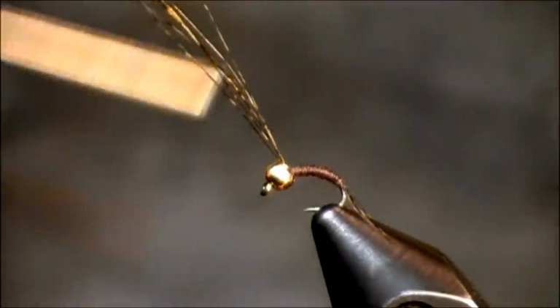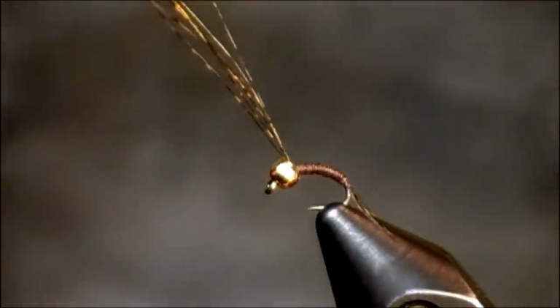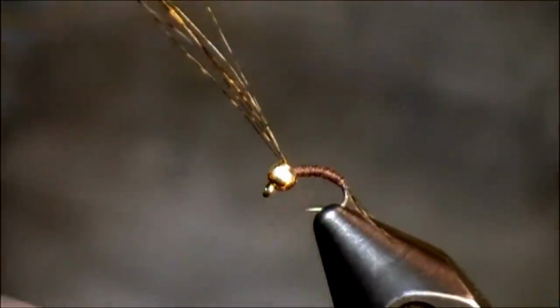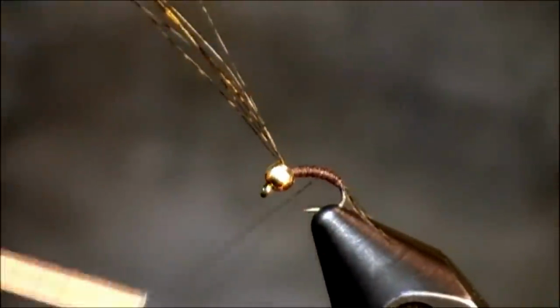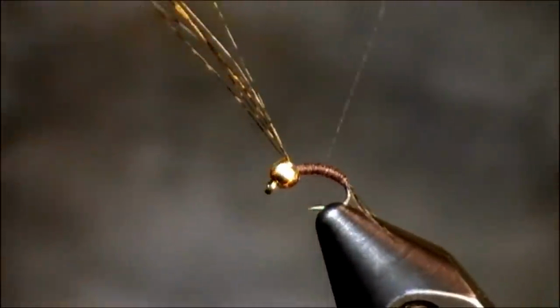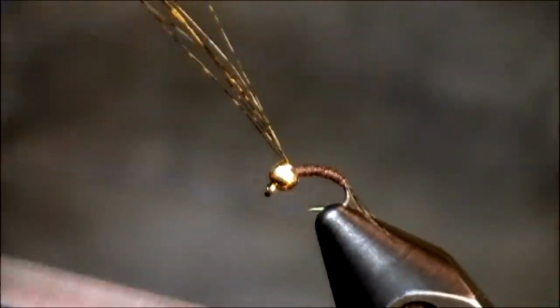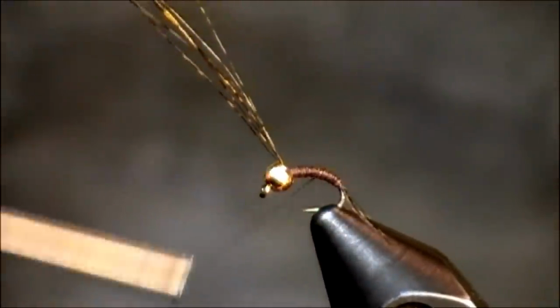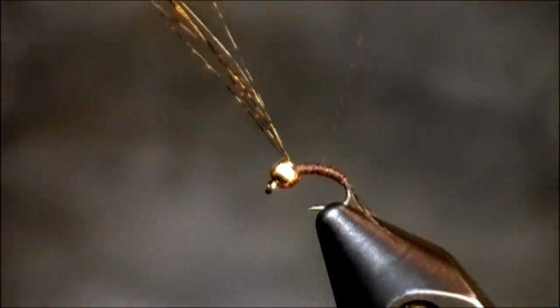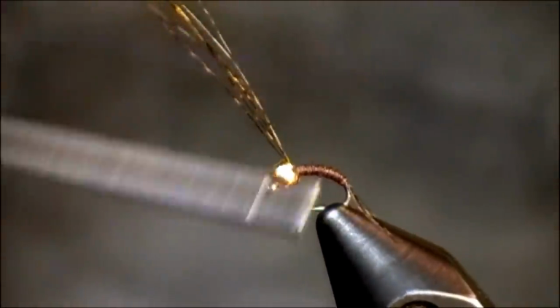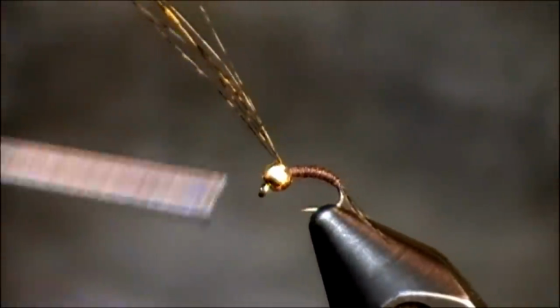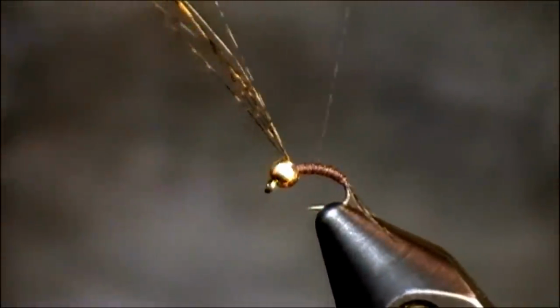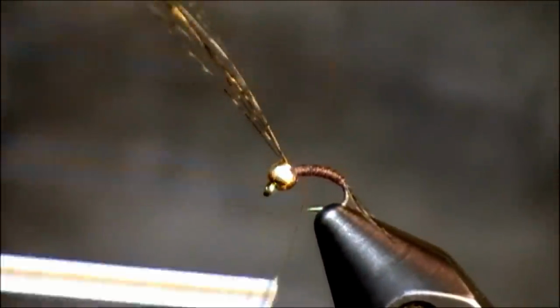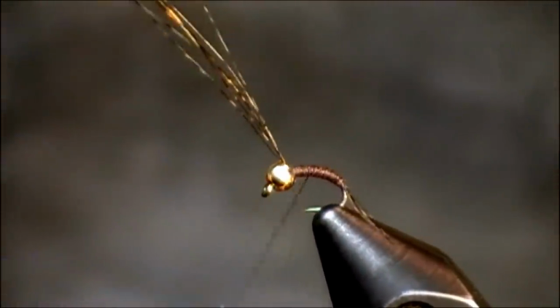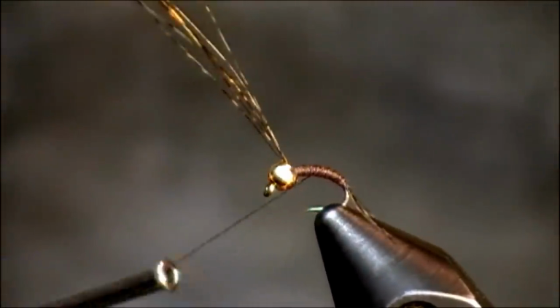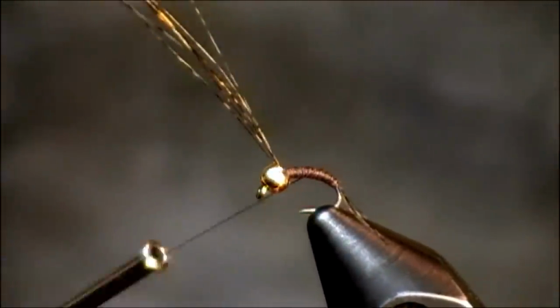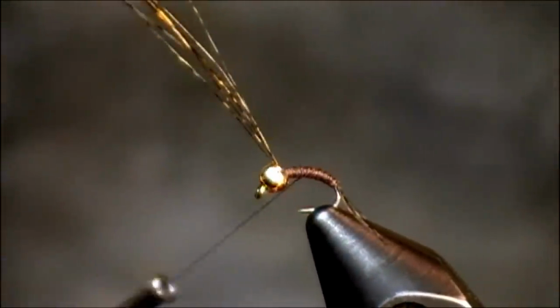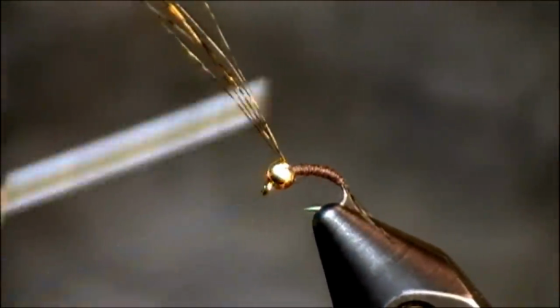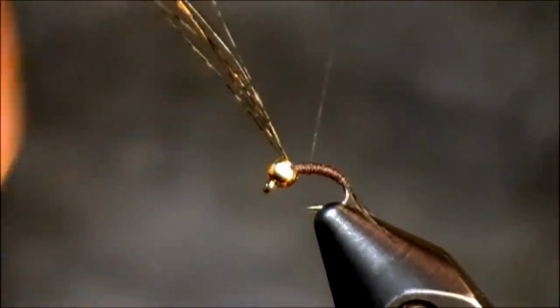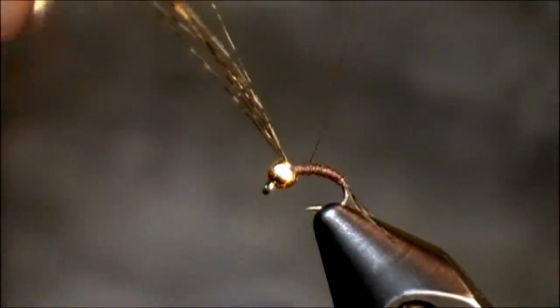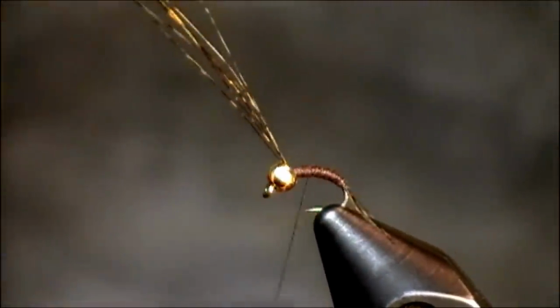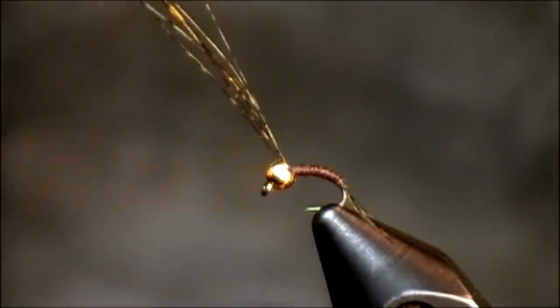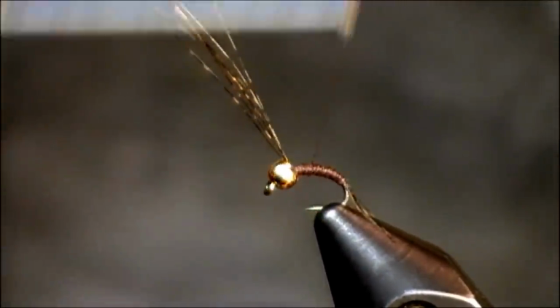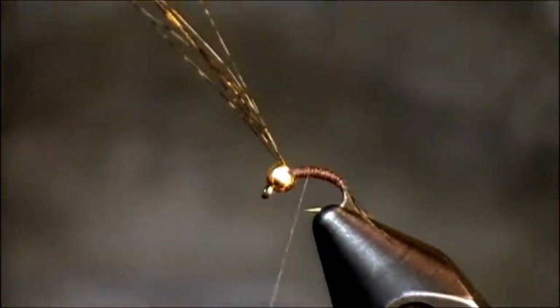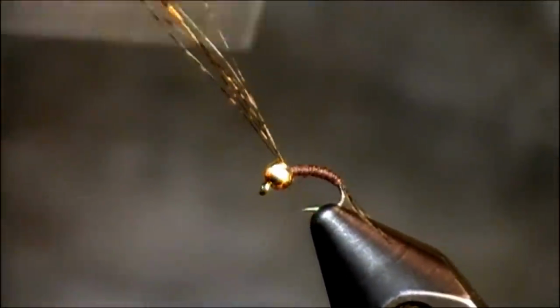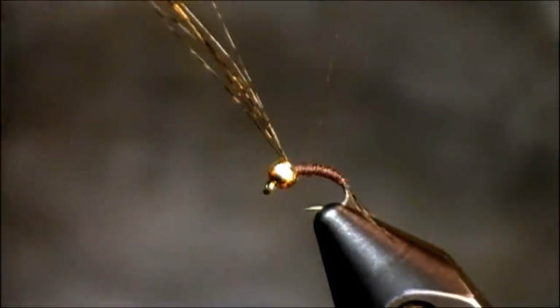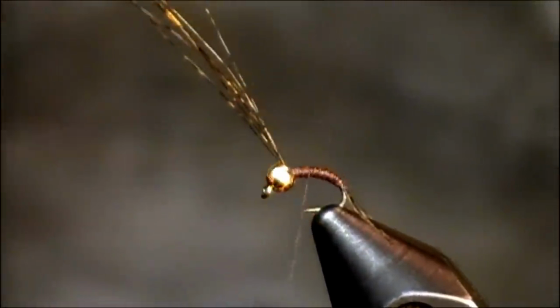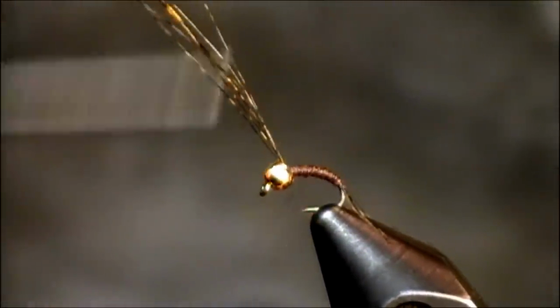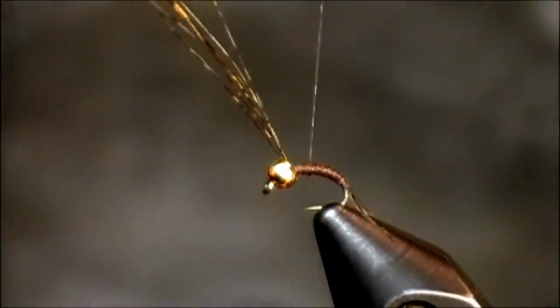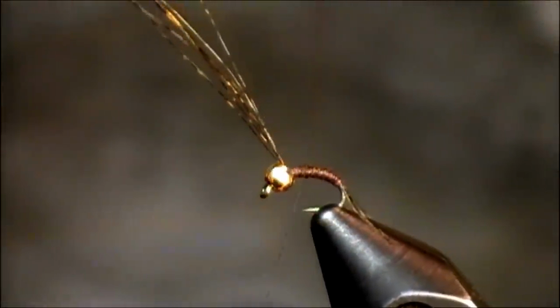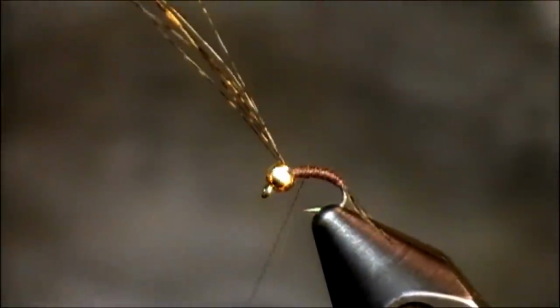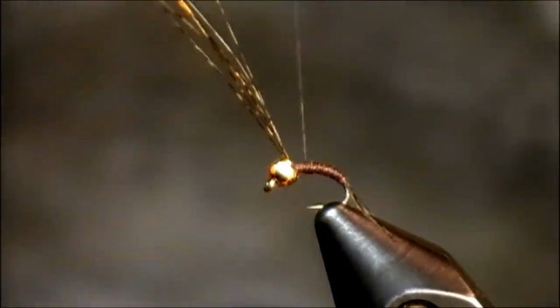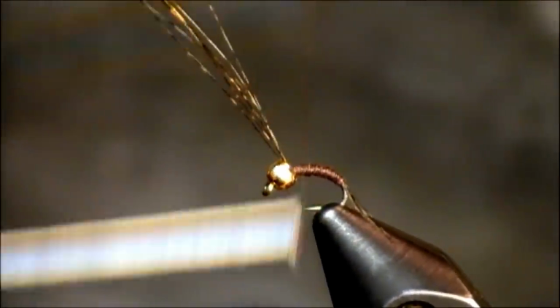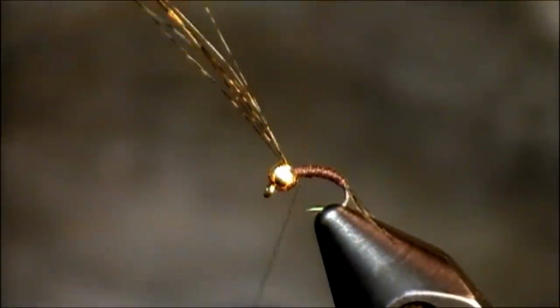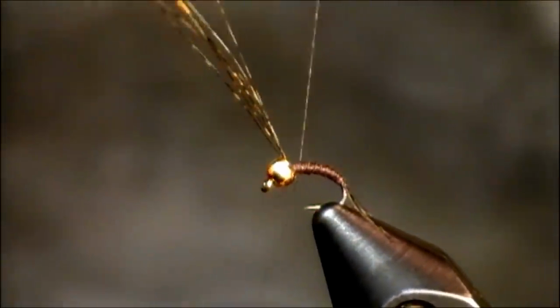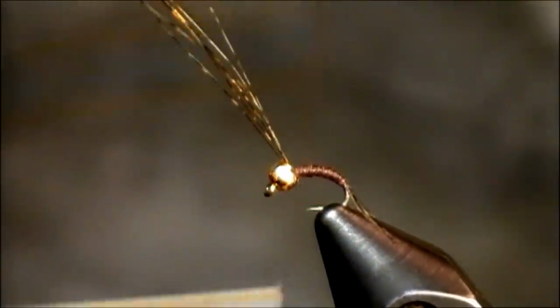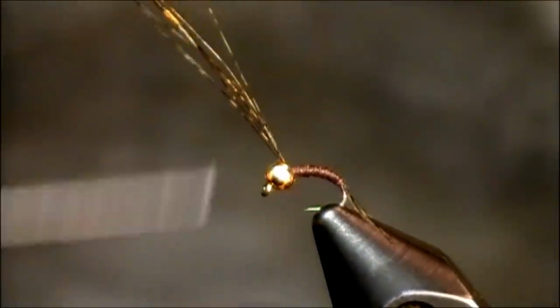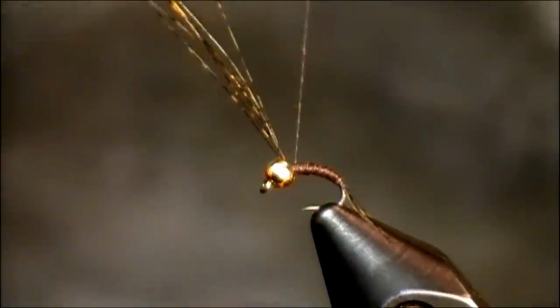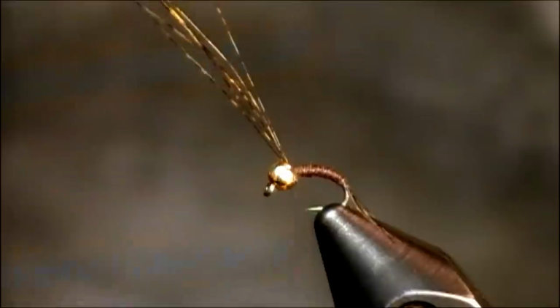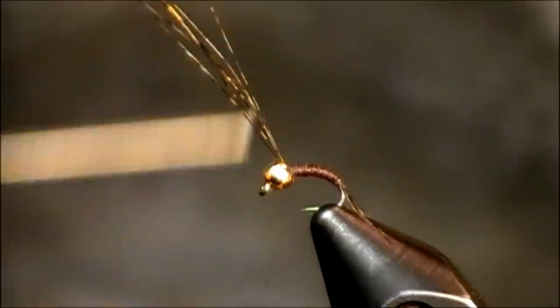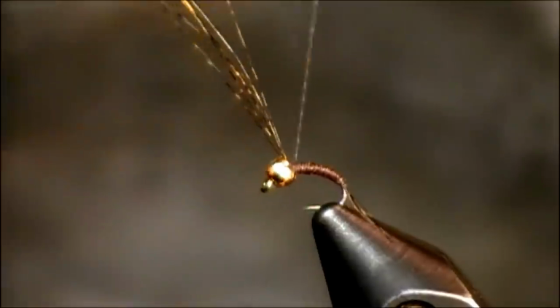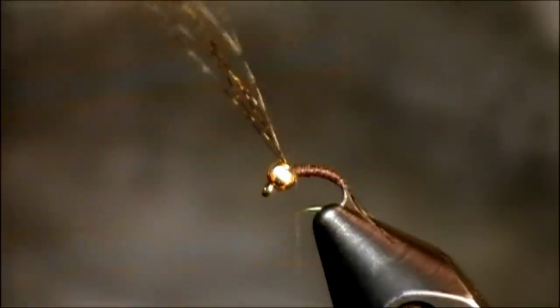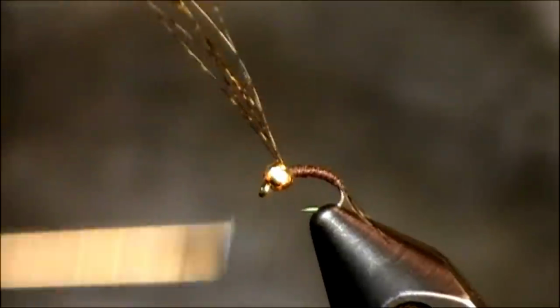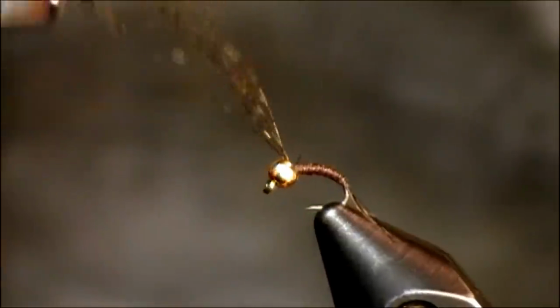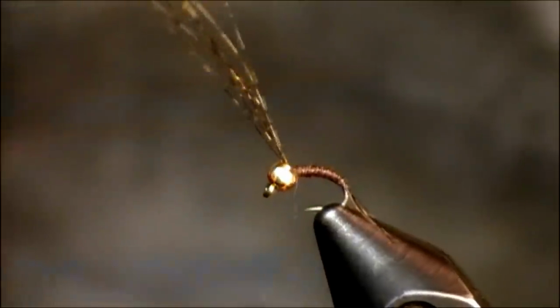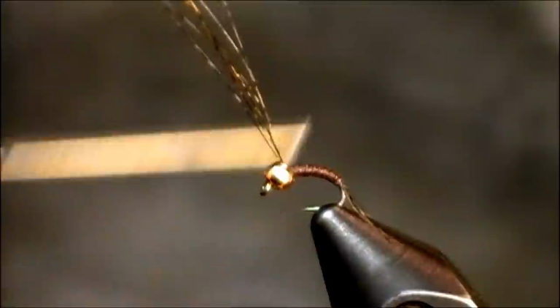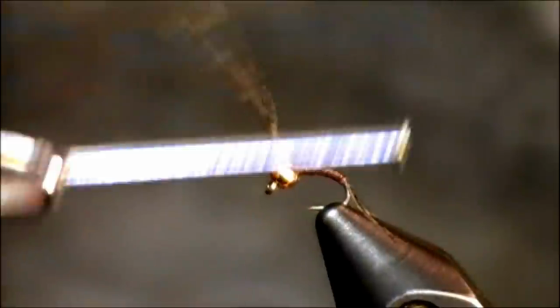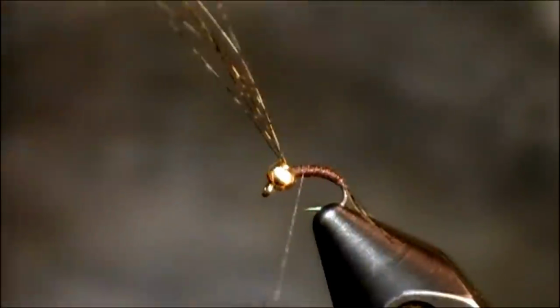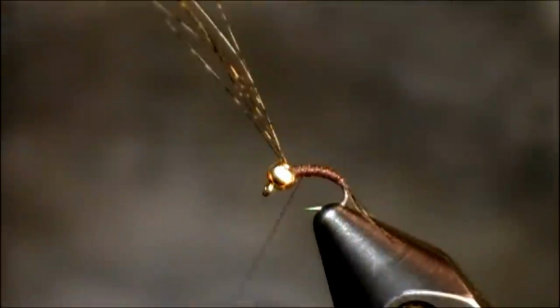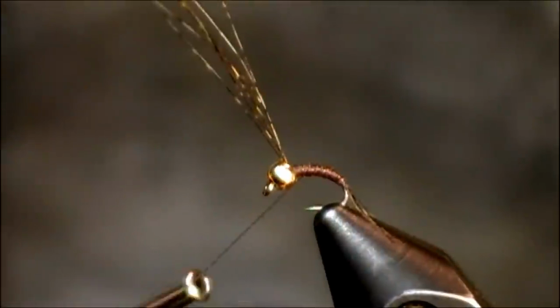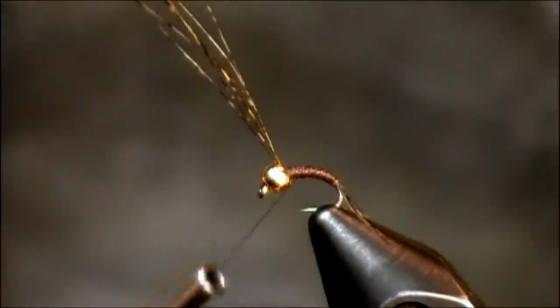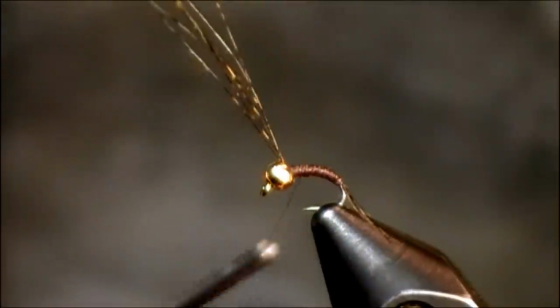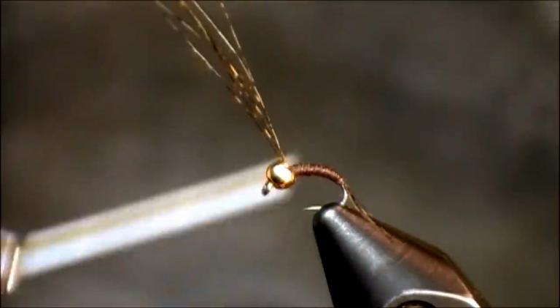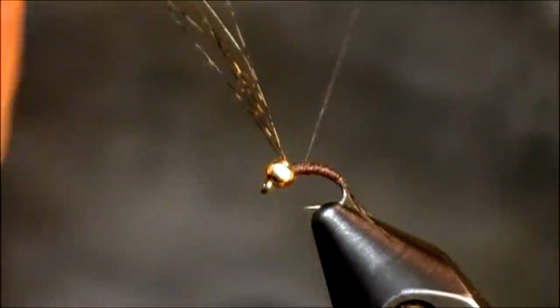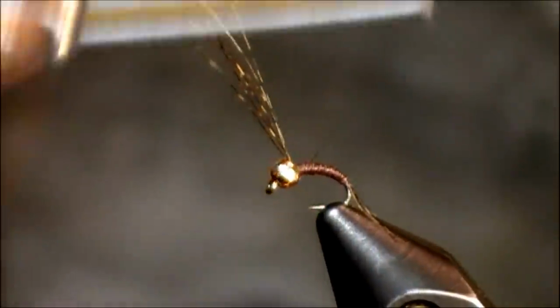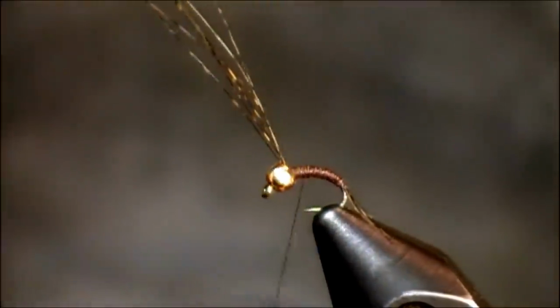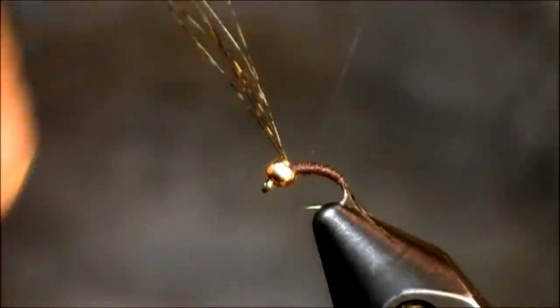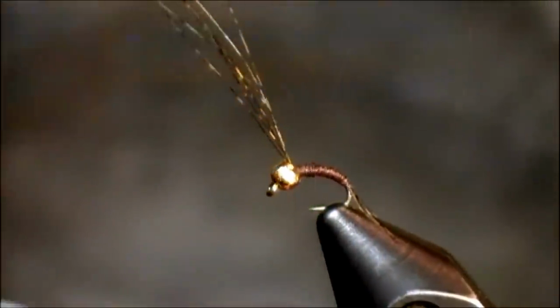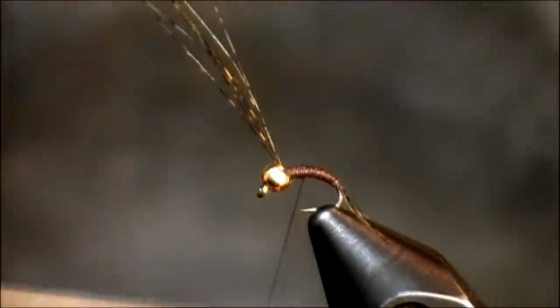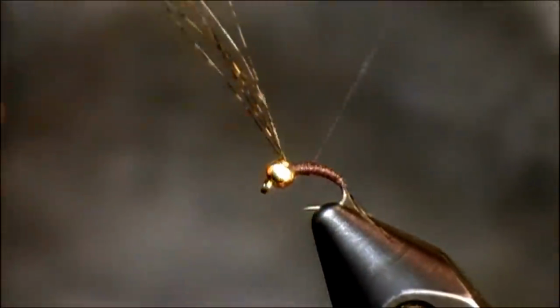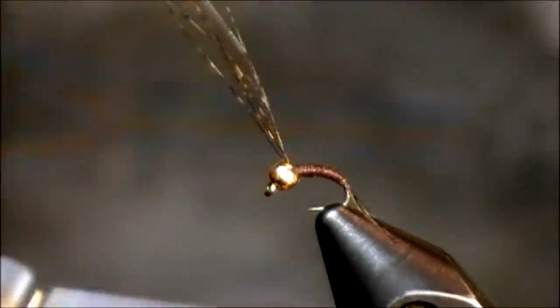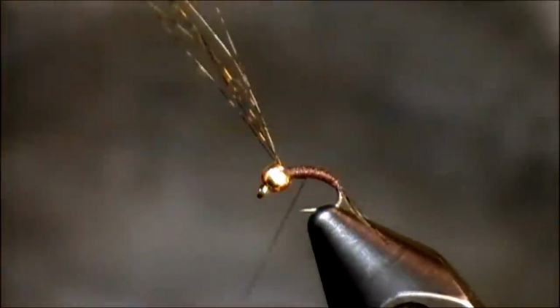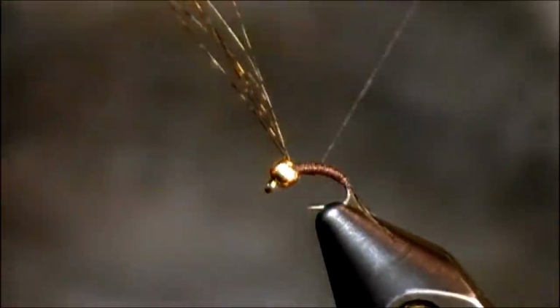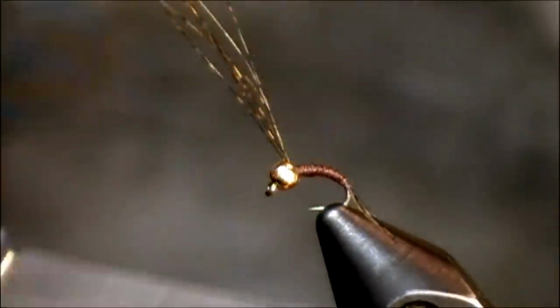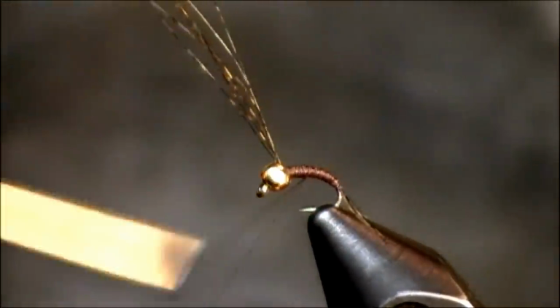If you see those feathers sticking out, that is the Coque de Leon. I've left those feathers tied in because I'm going to be using those for the wing case of this fly.